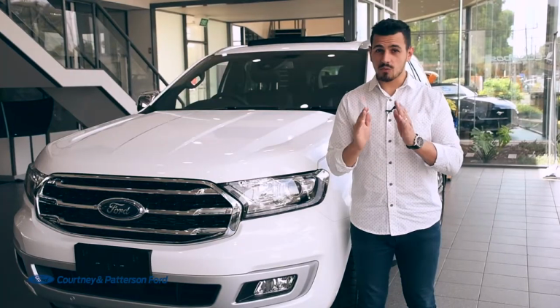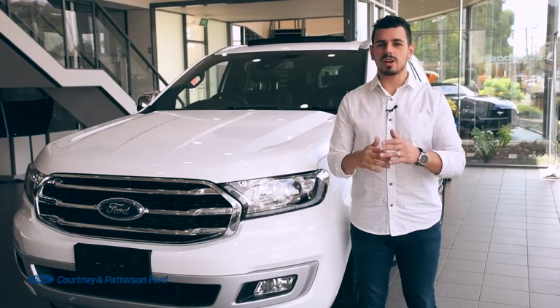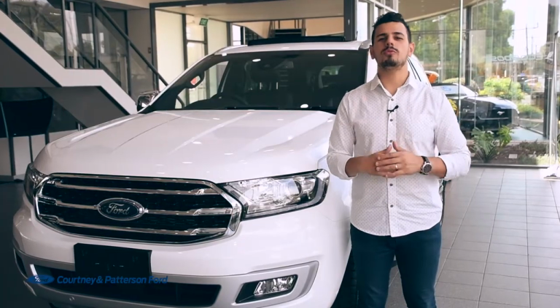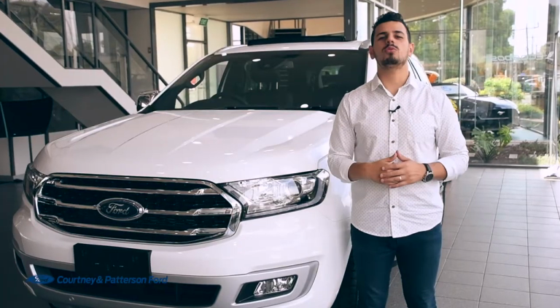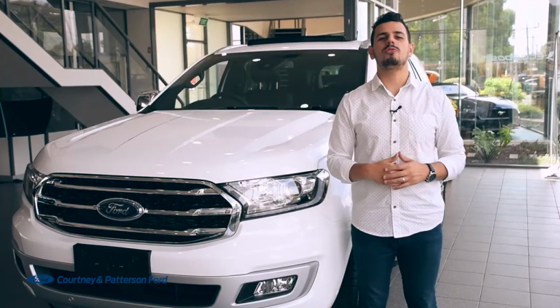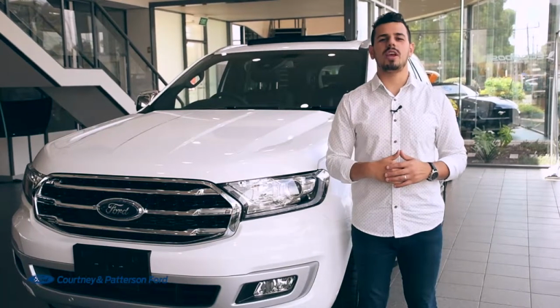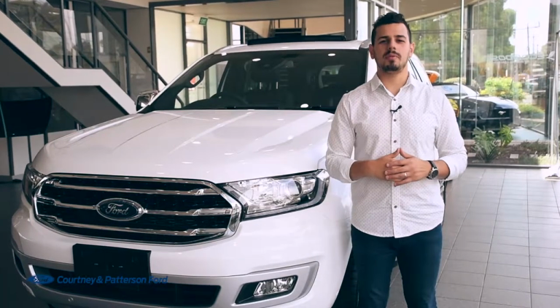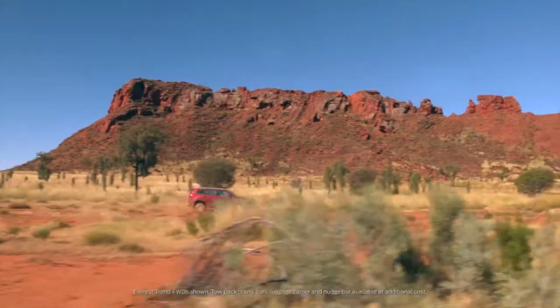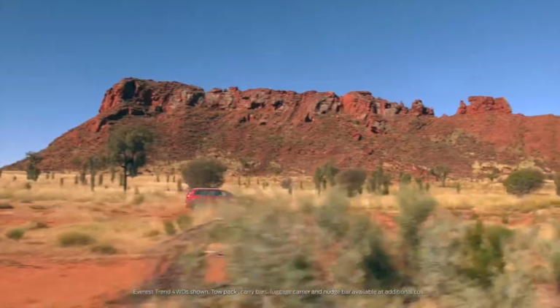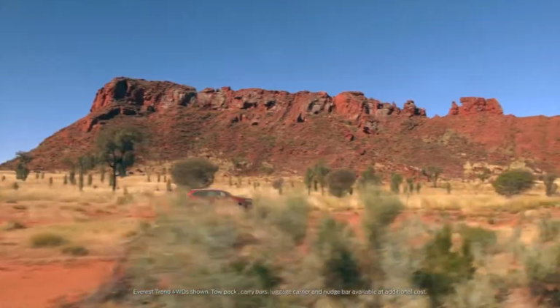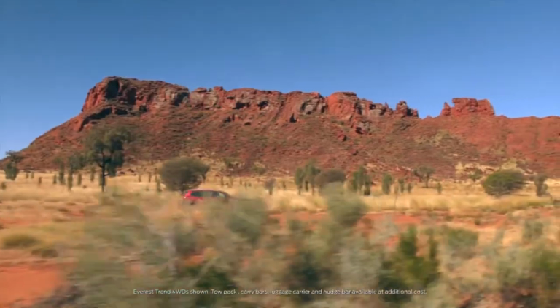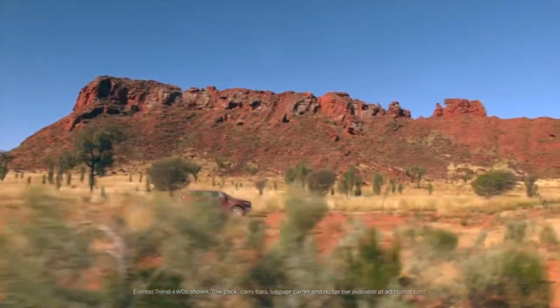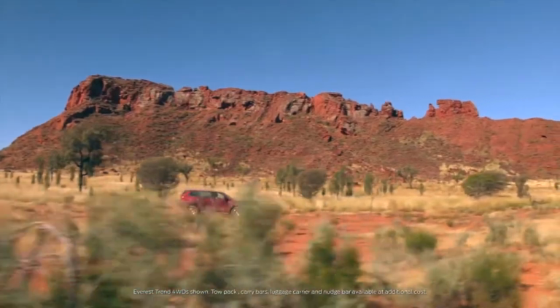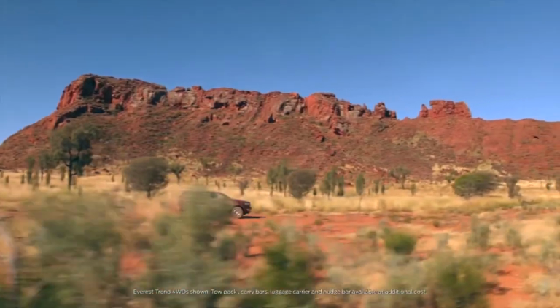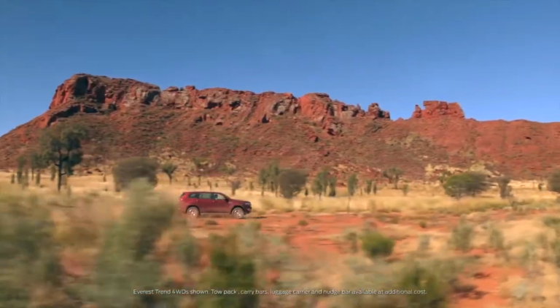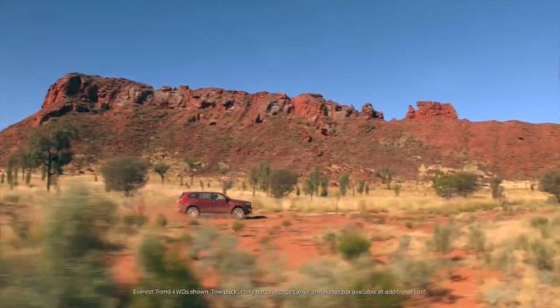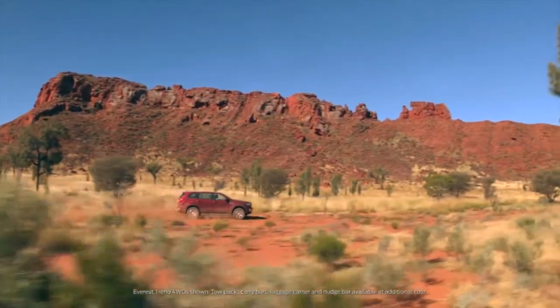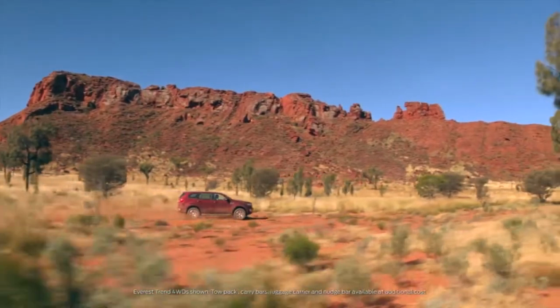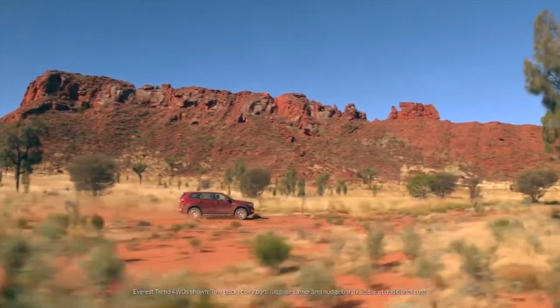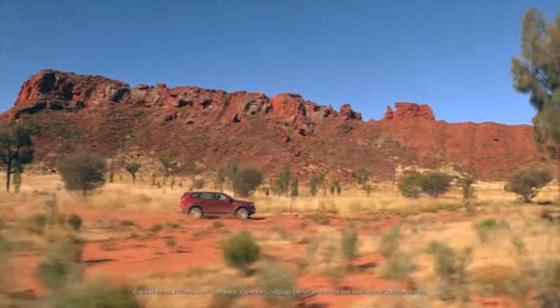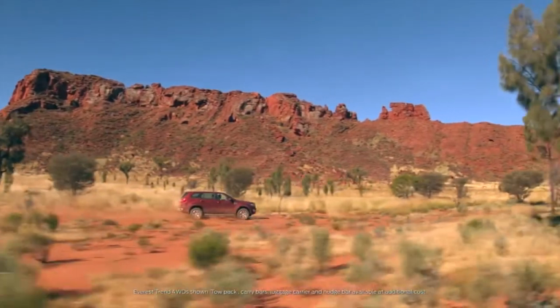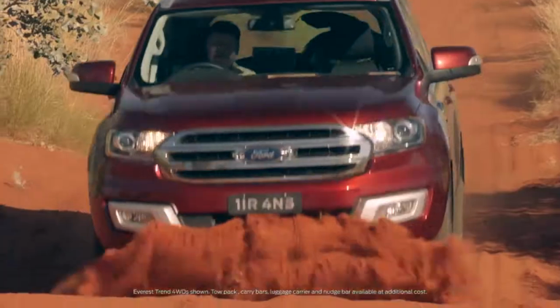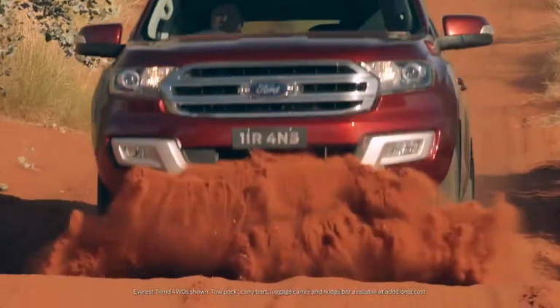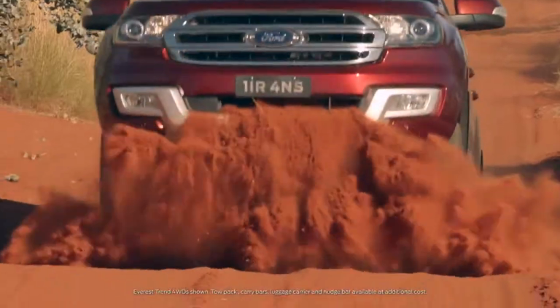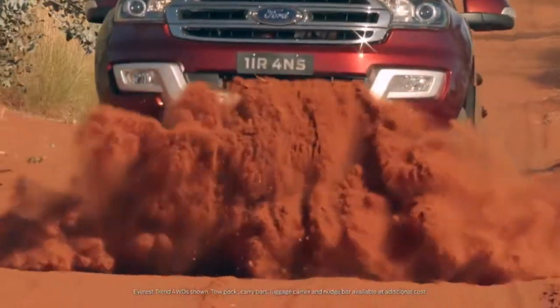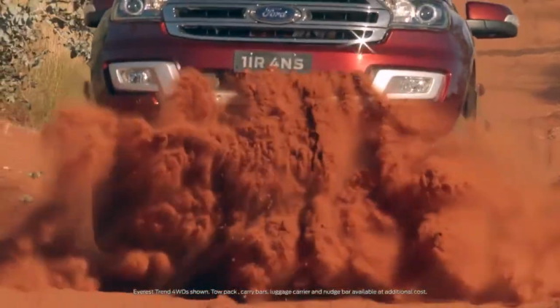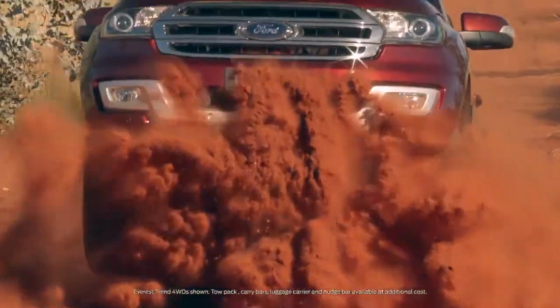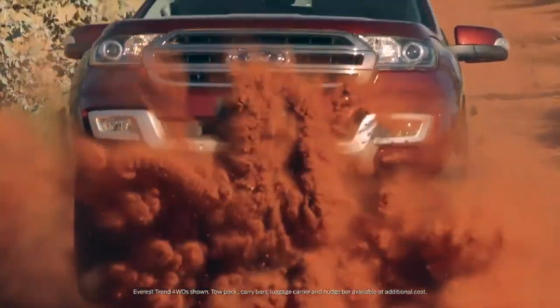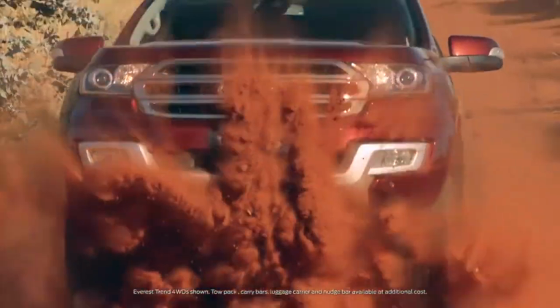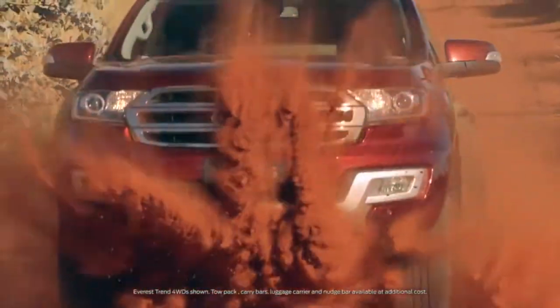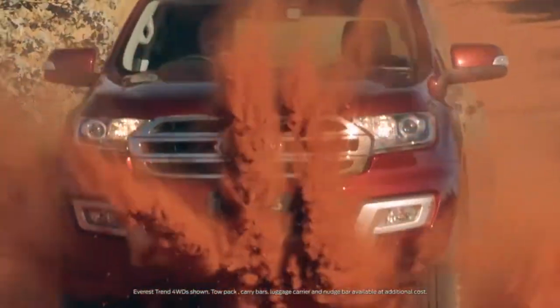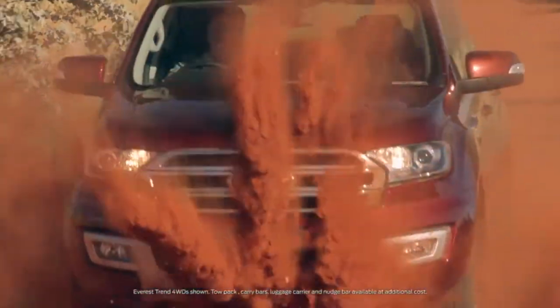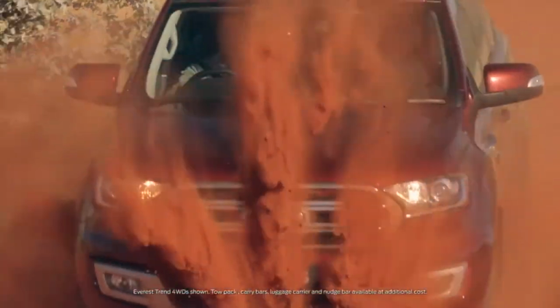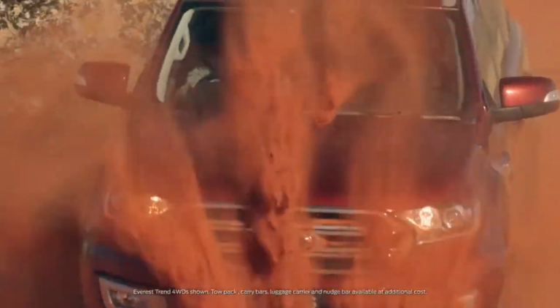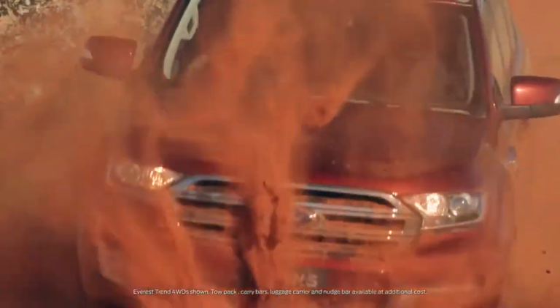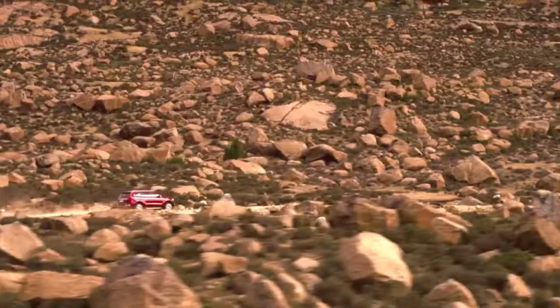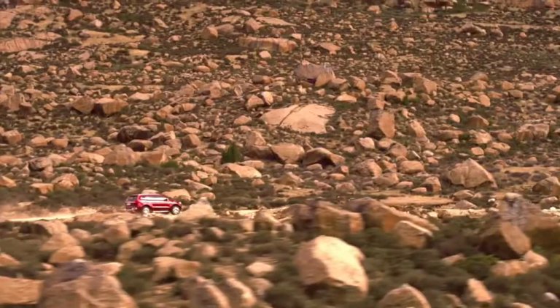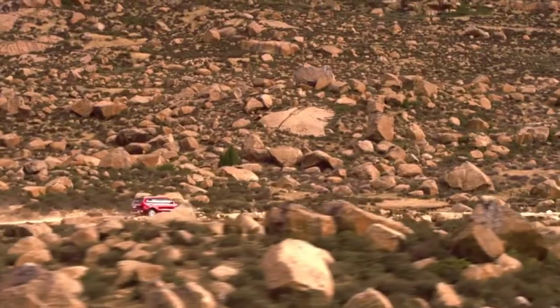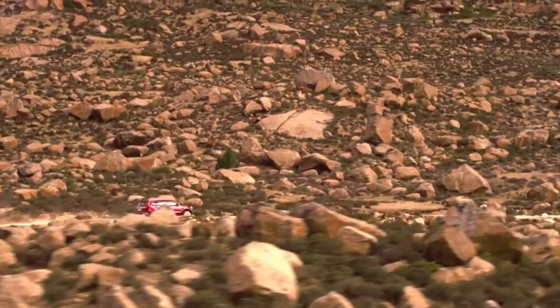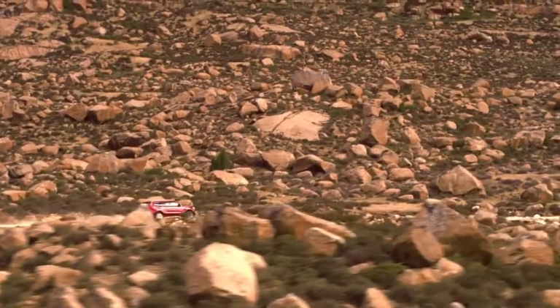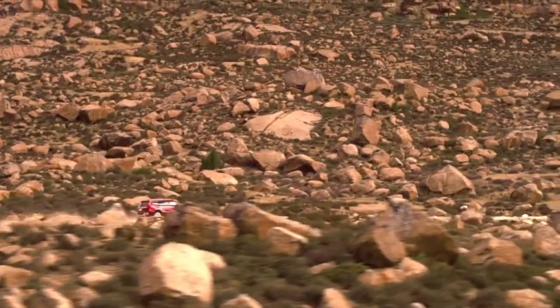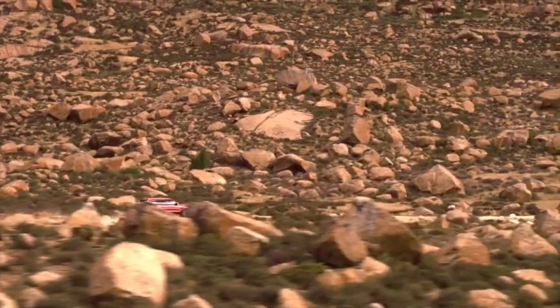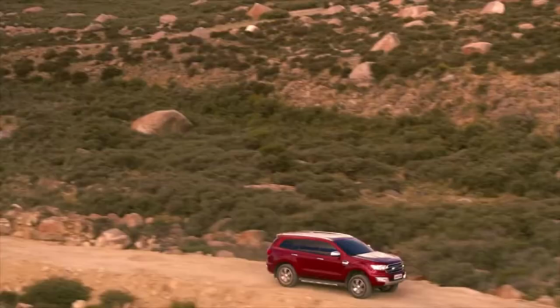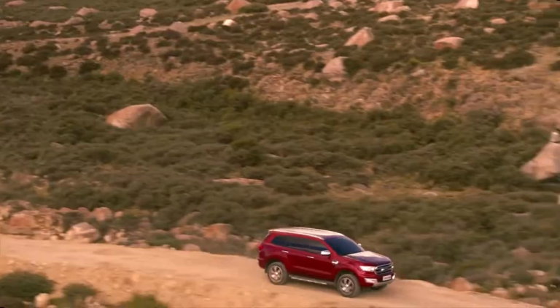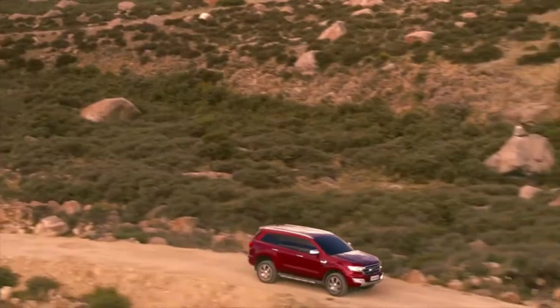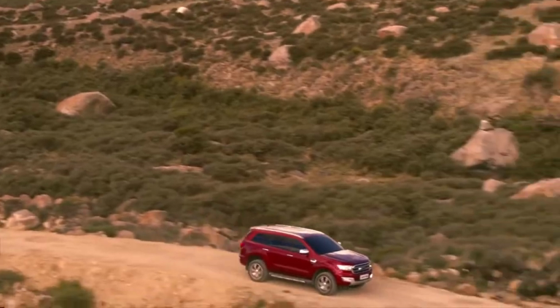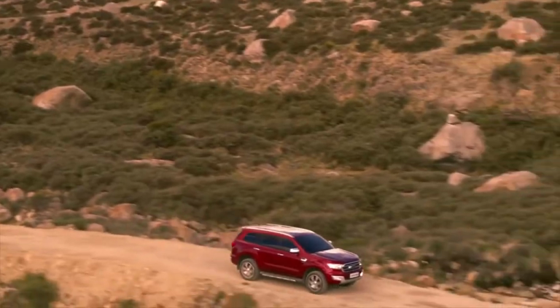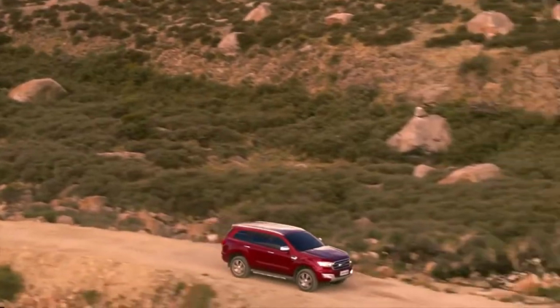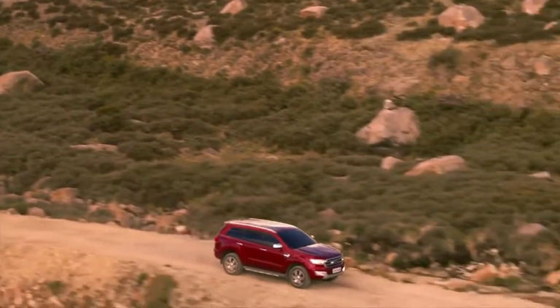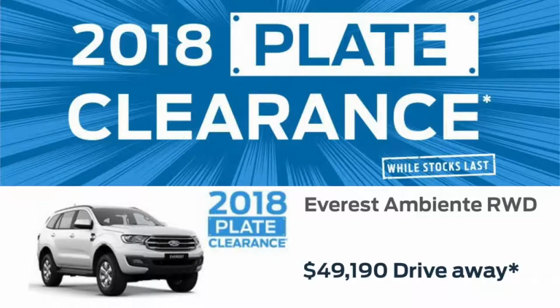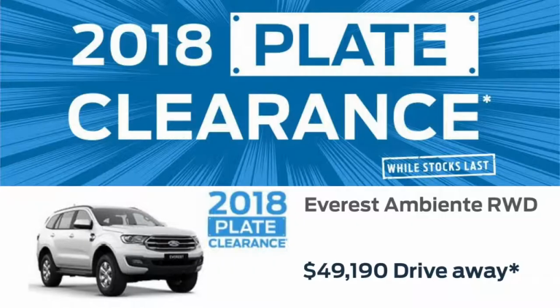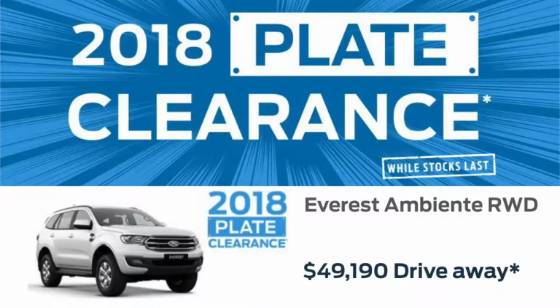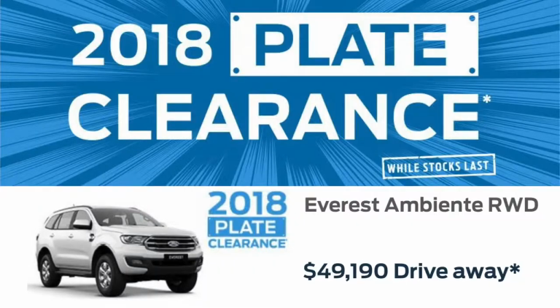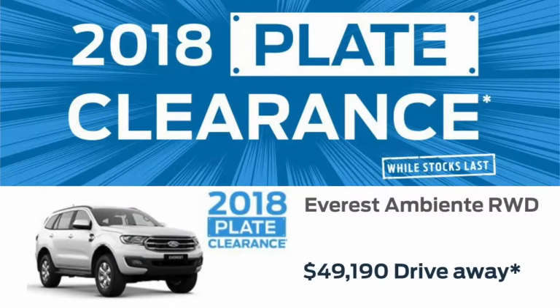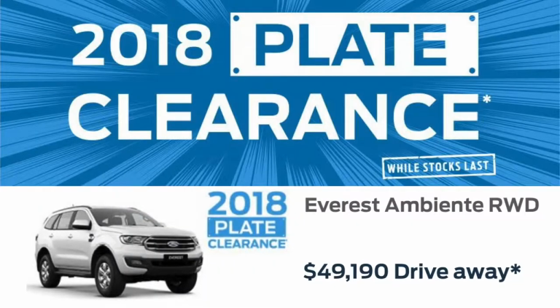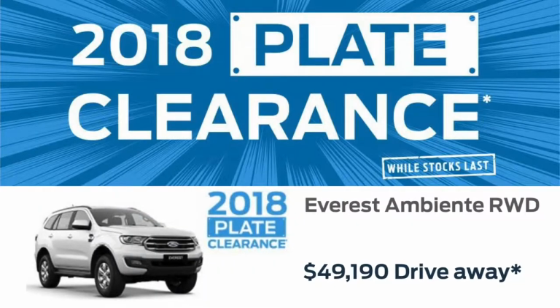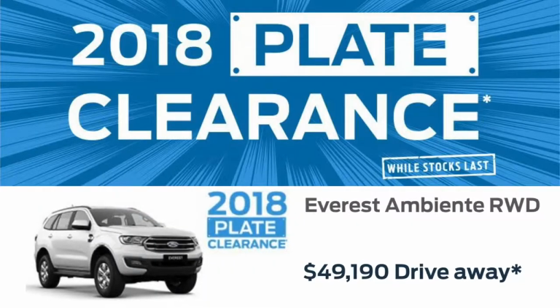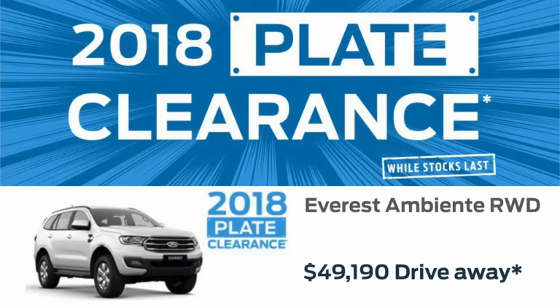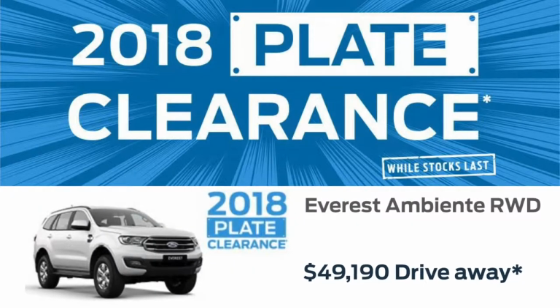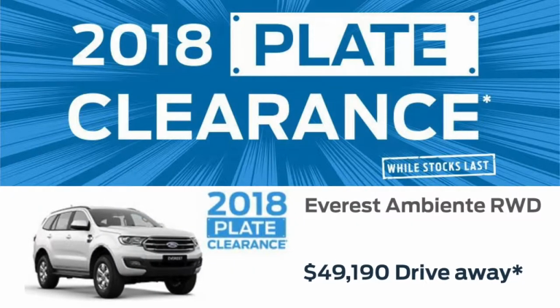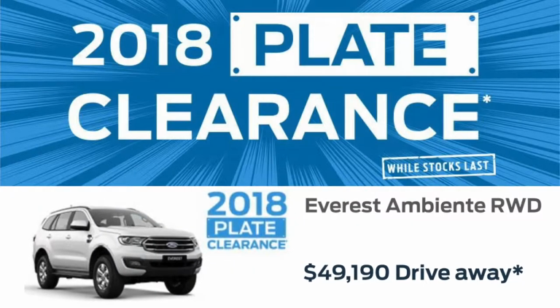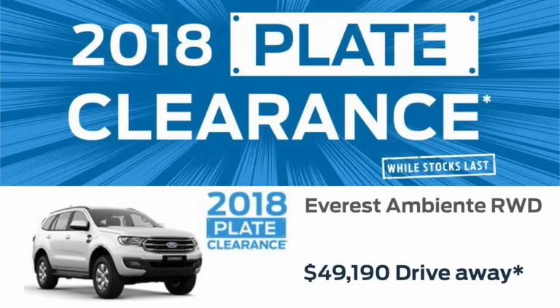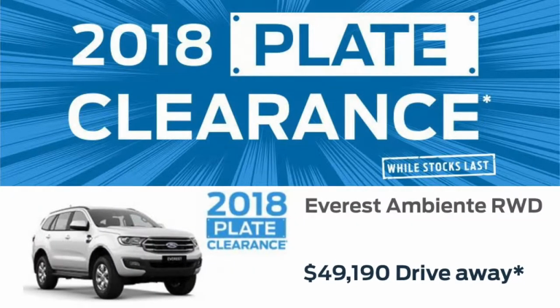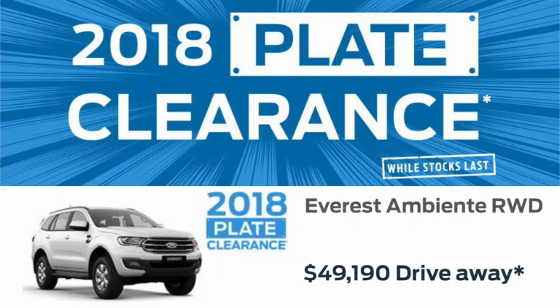Or get ready for a family vacation with the 7-seat Ford Everest Ambient Rear Wheel Drive Auto at only $49,190 drive away.